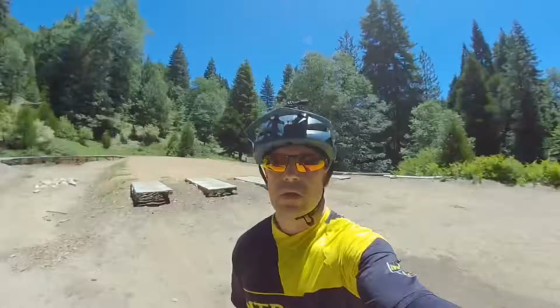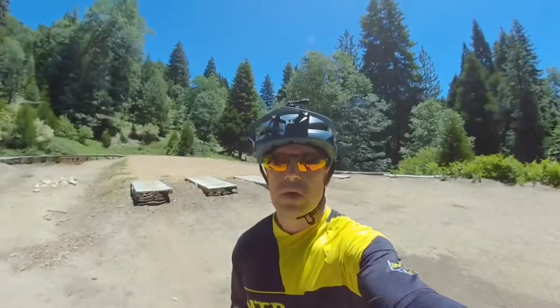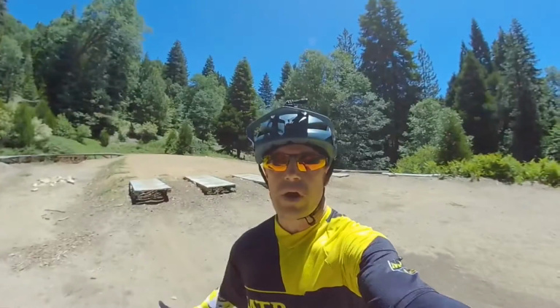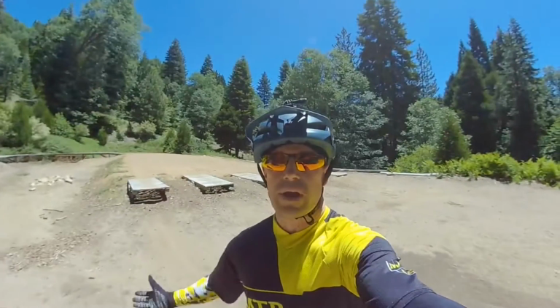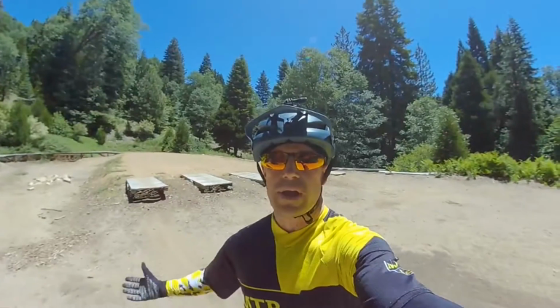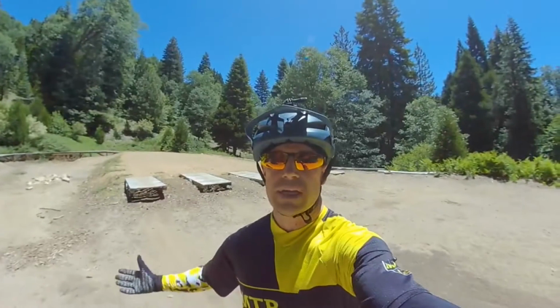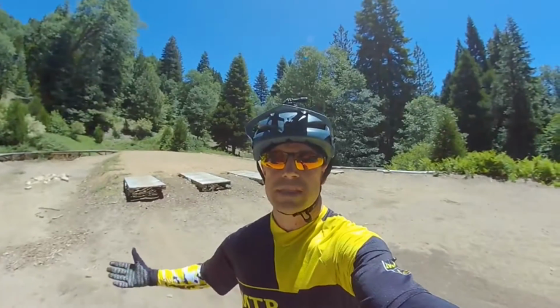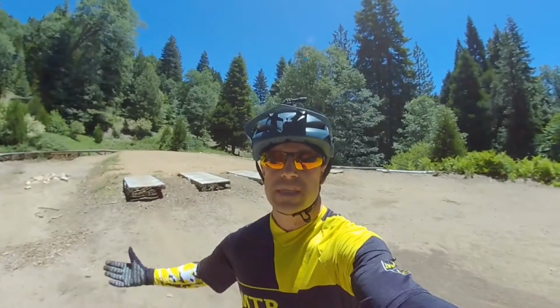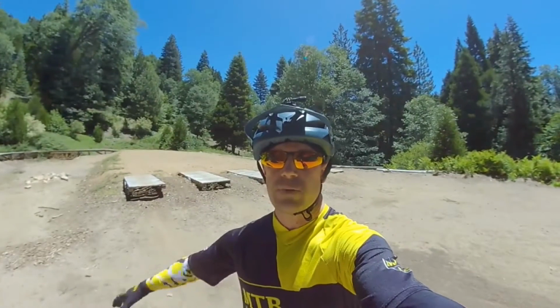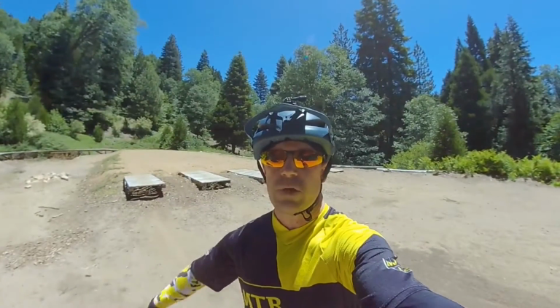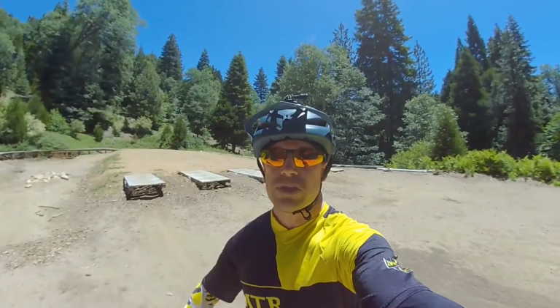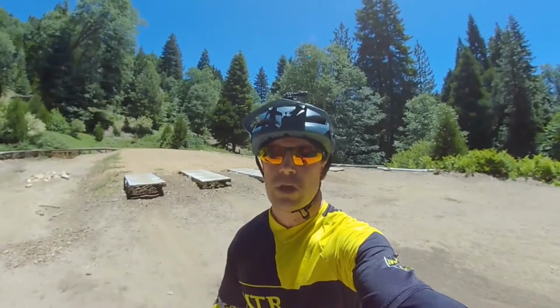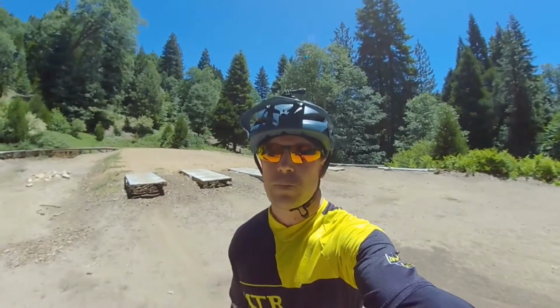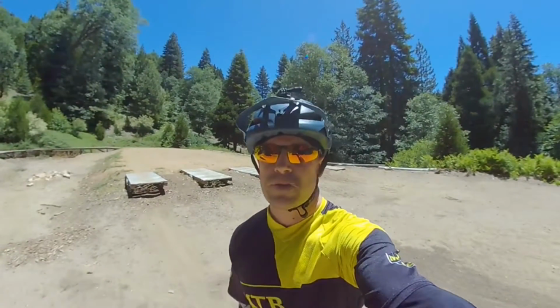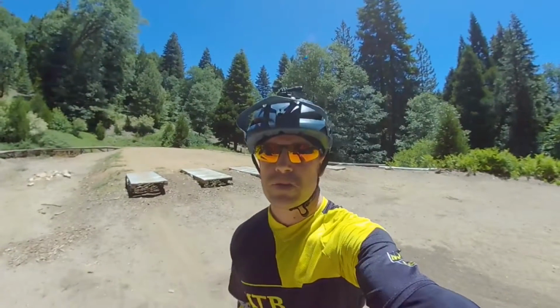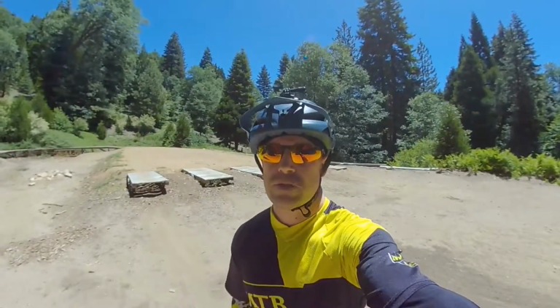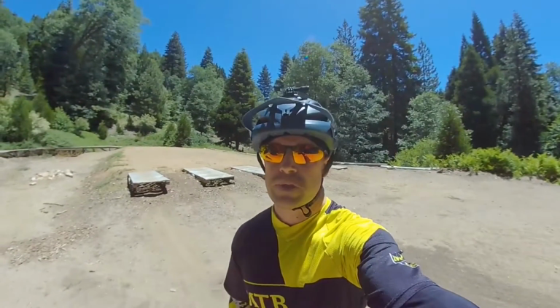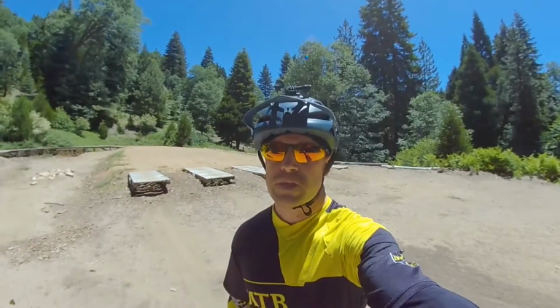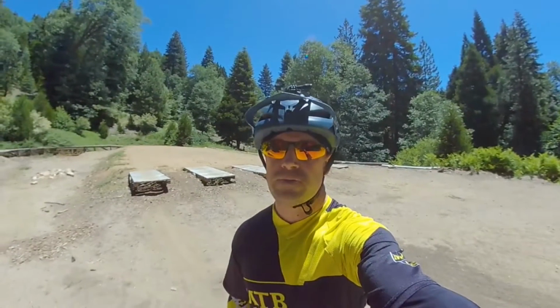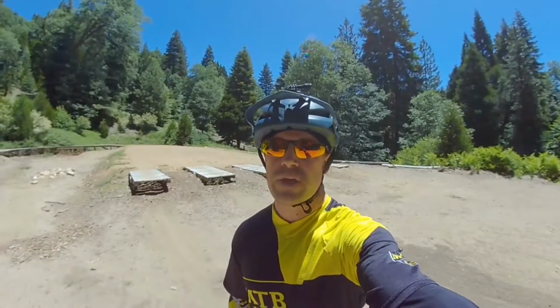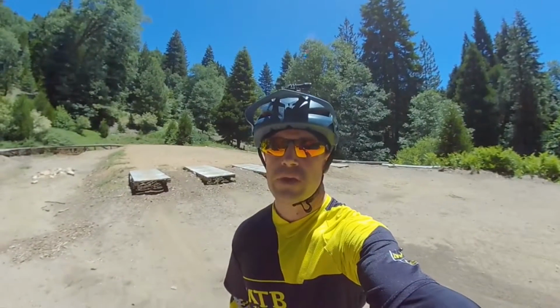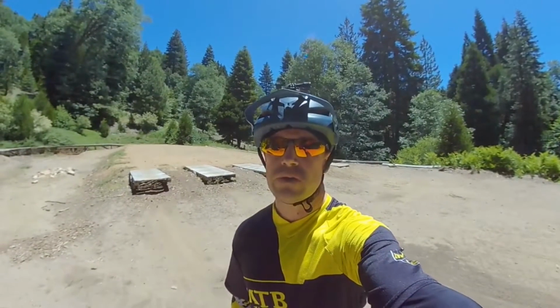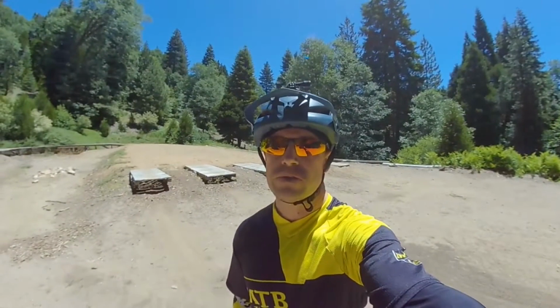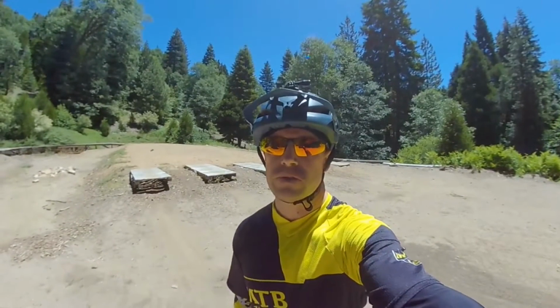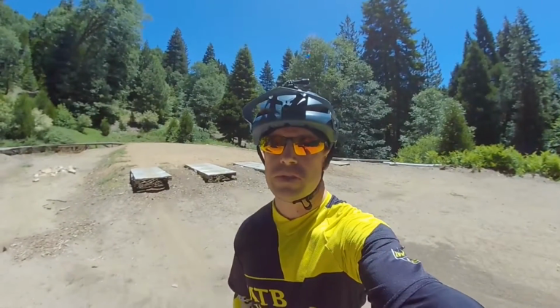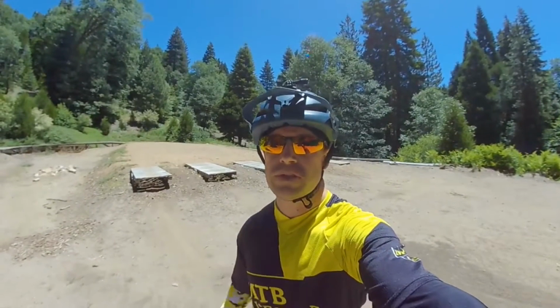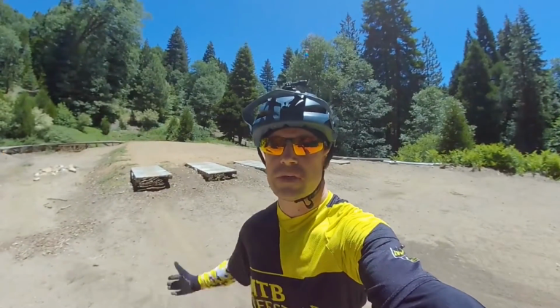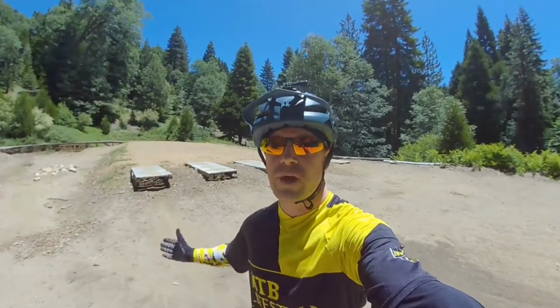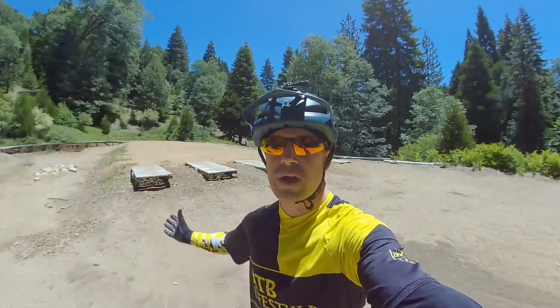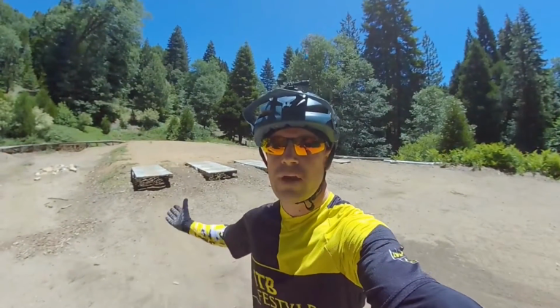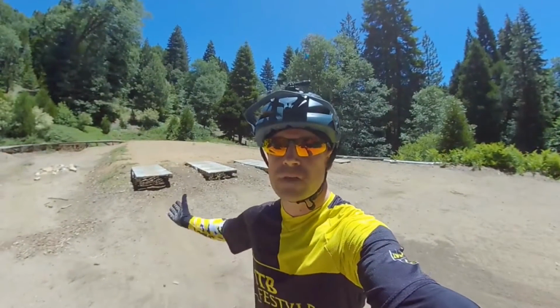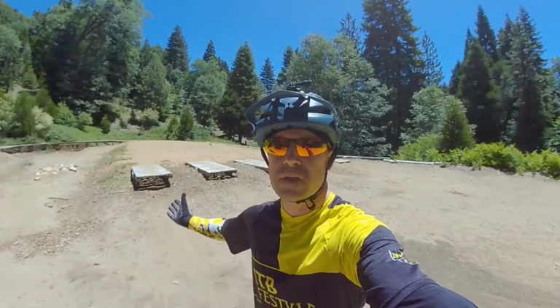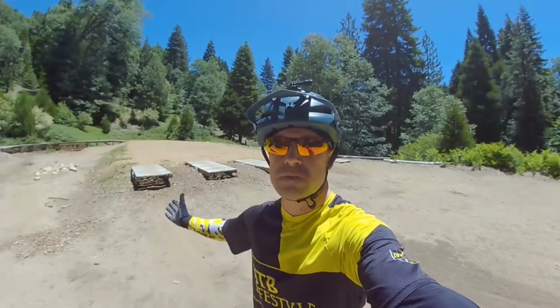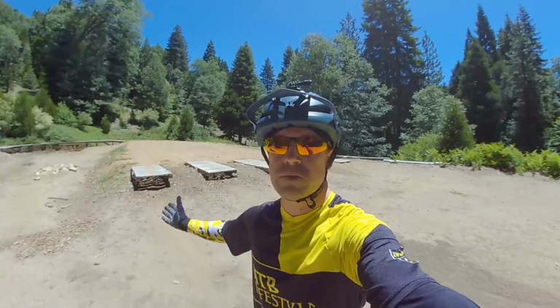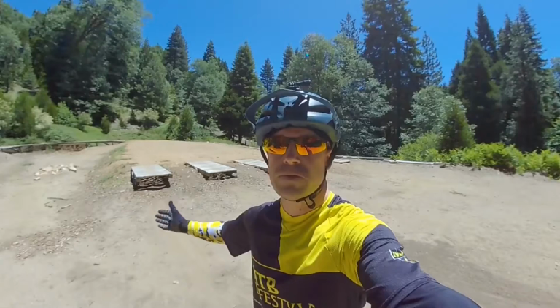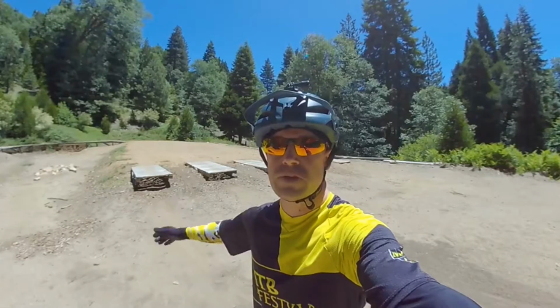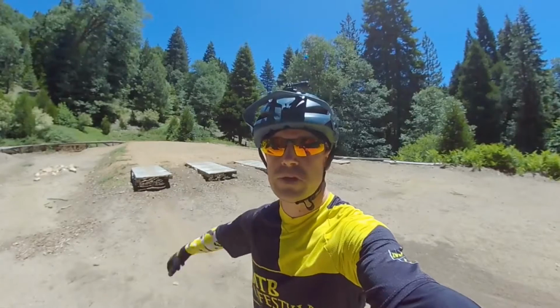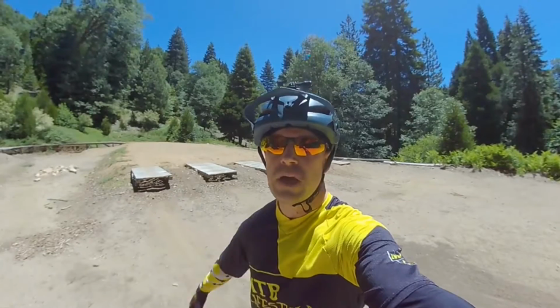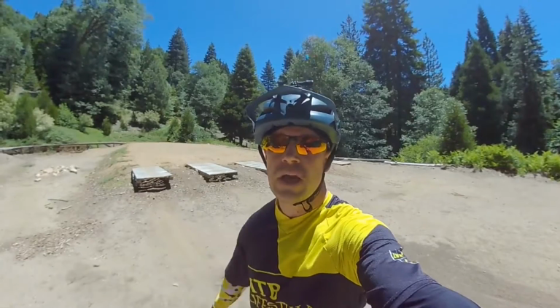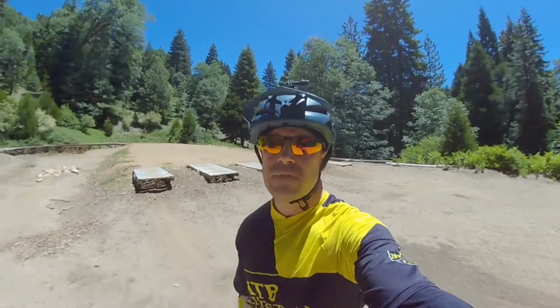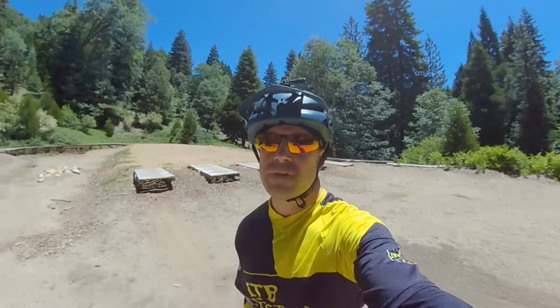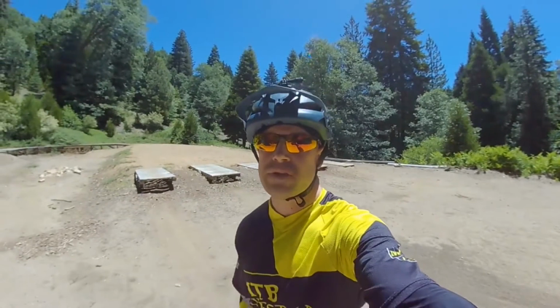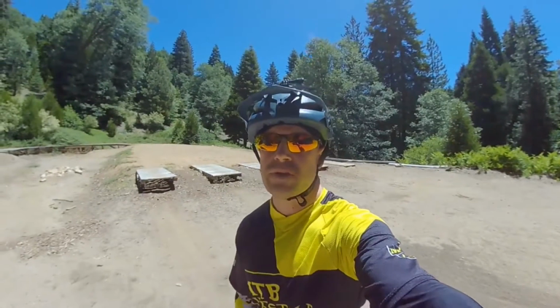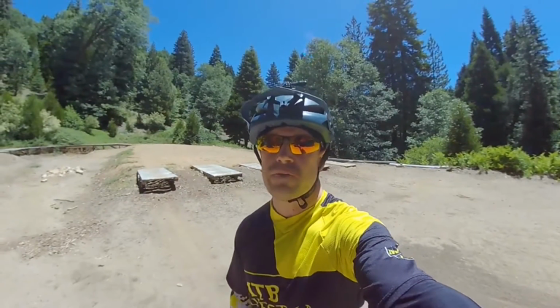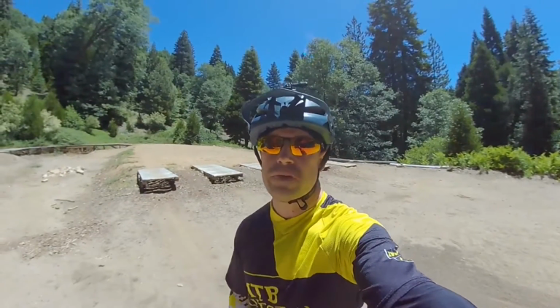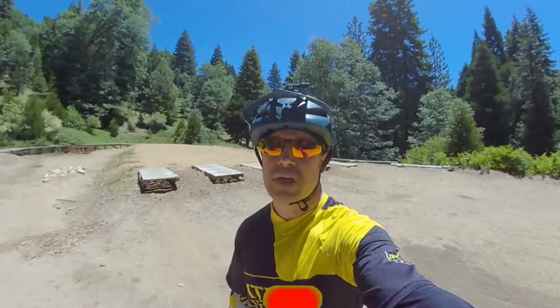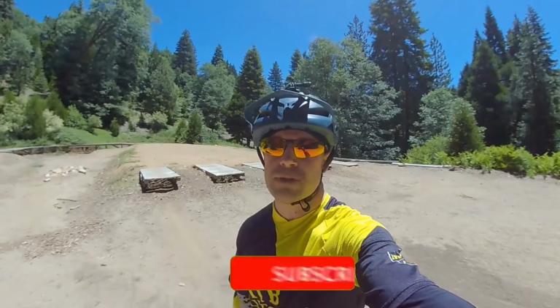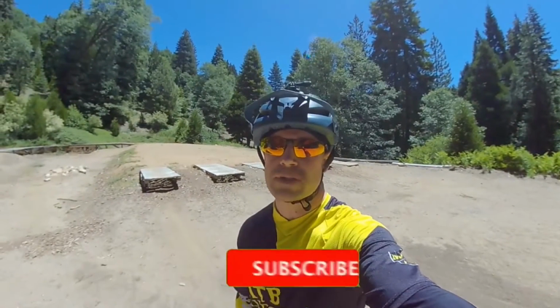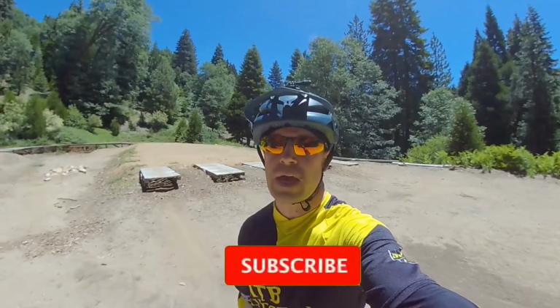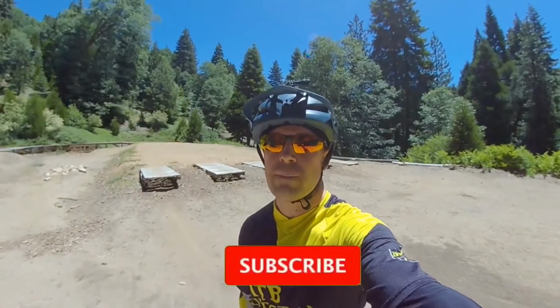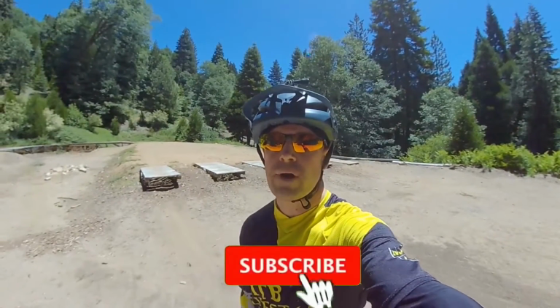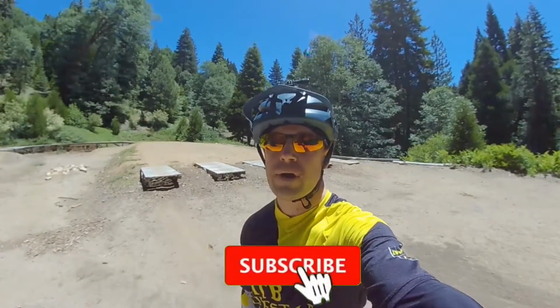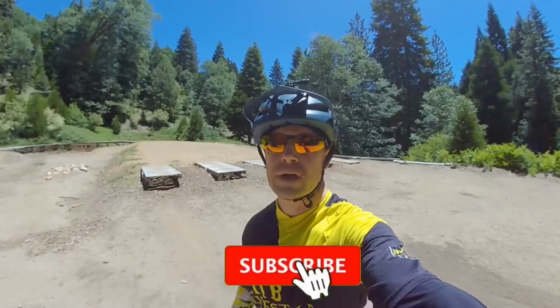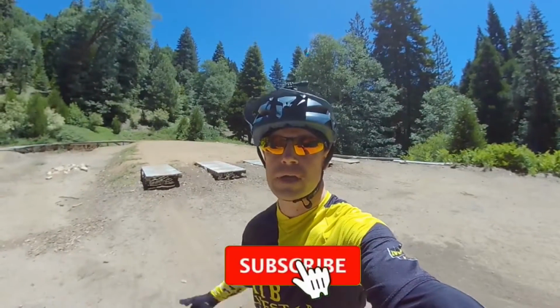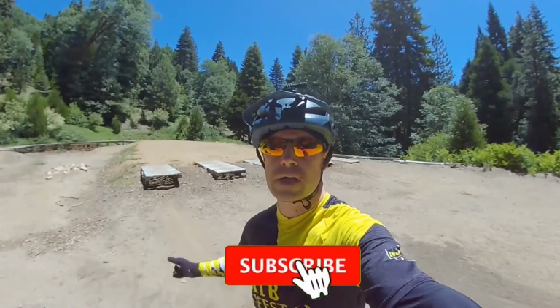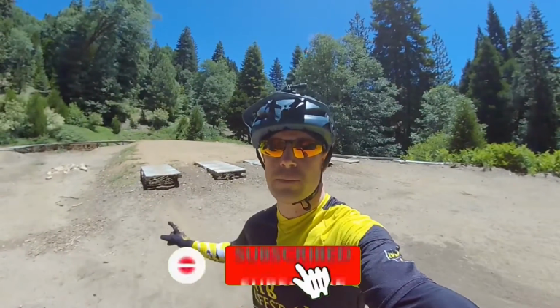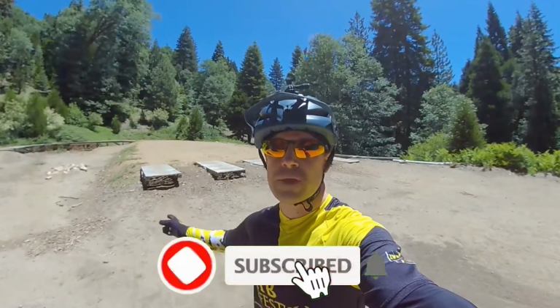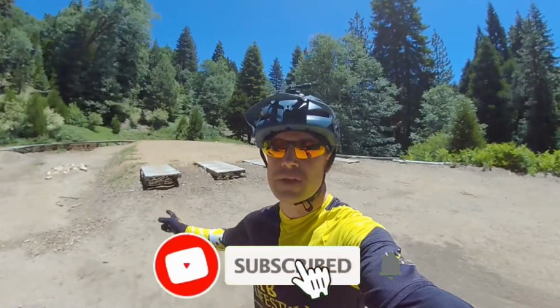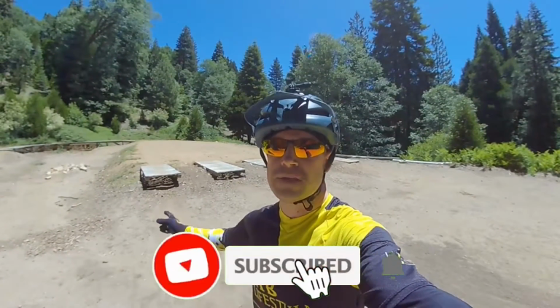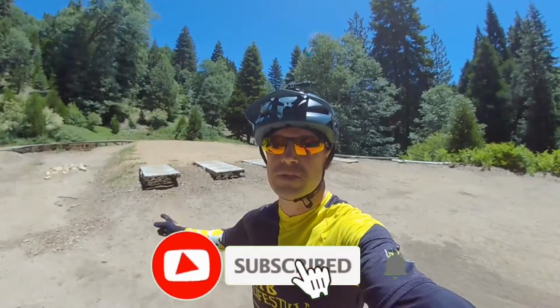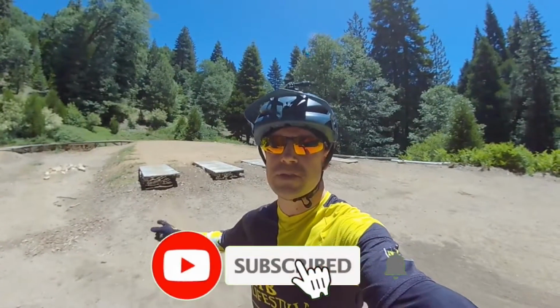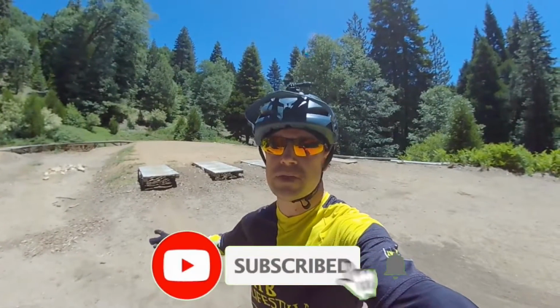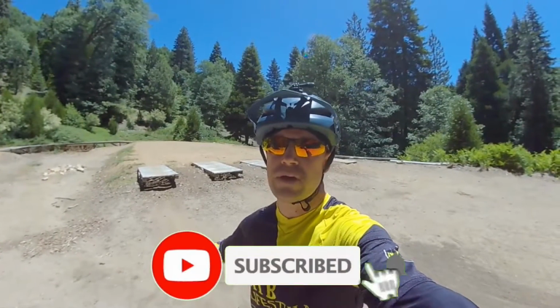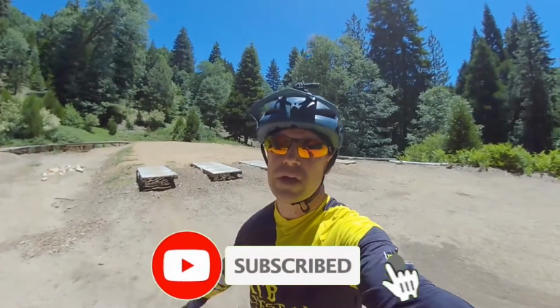All right guys, thanks for watching, I hope that you enjoyed this video. So this is a great confidence booster. If this is your first time at Sky Park, come and hit the skills area.